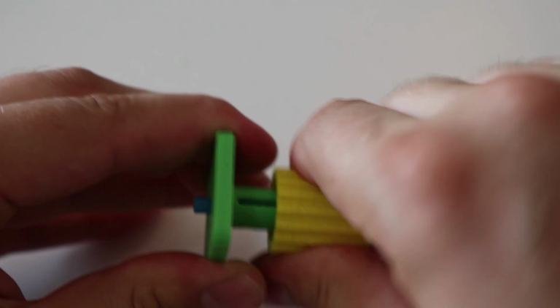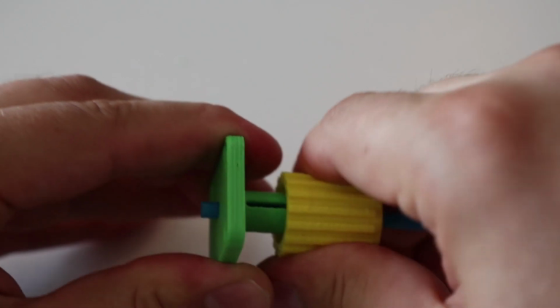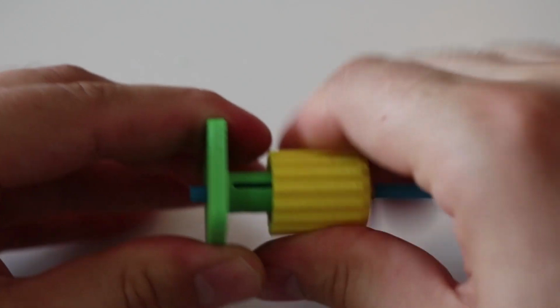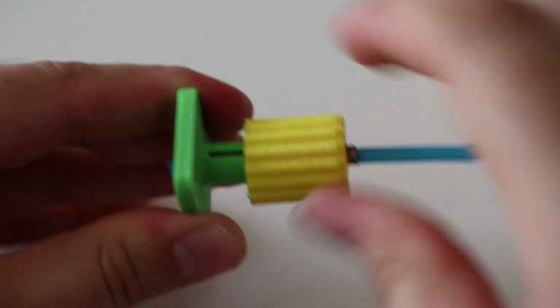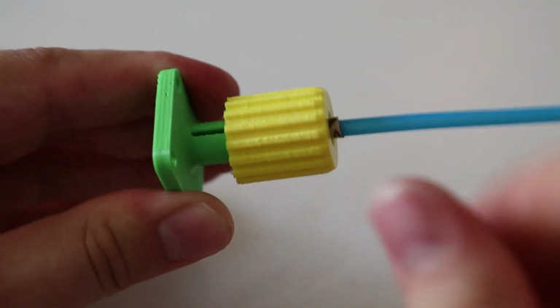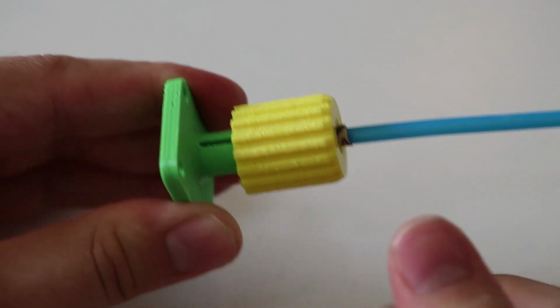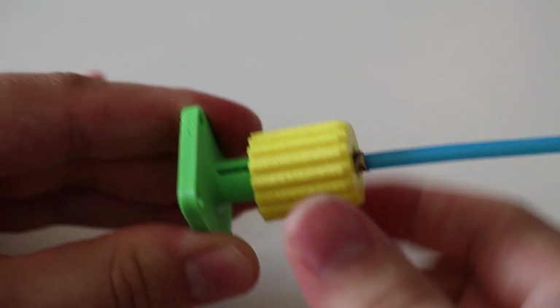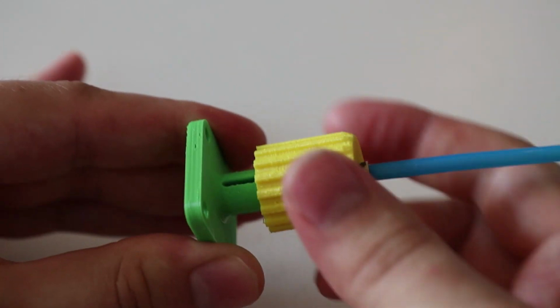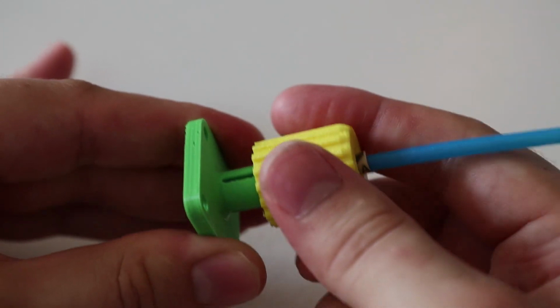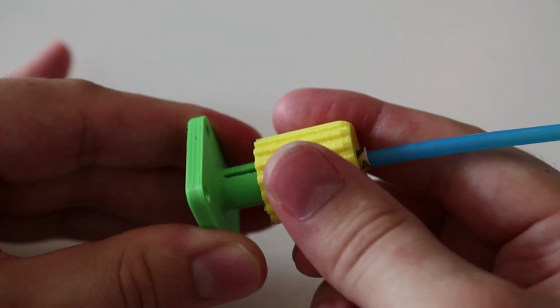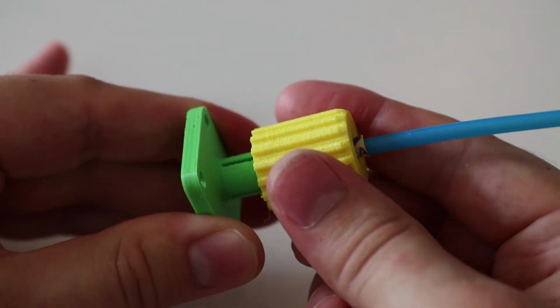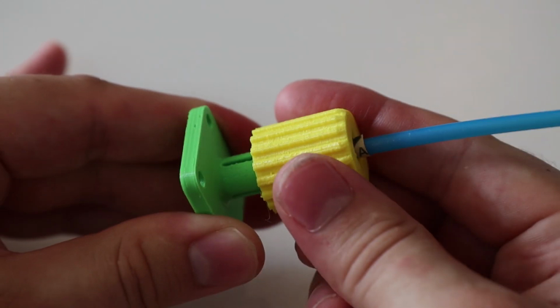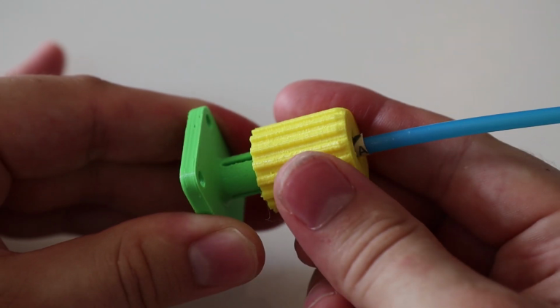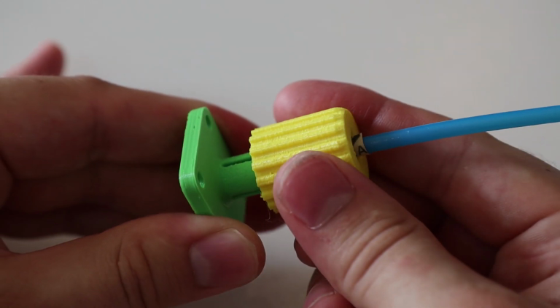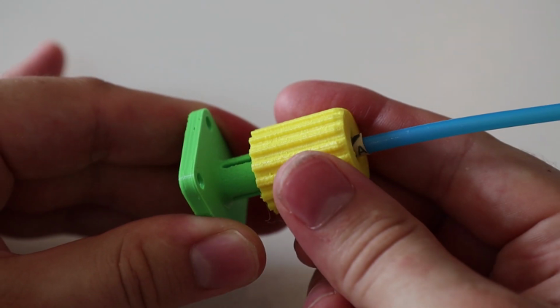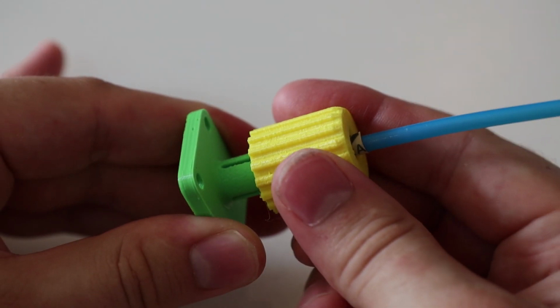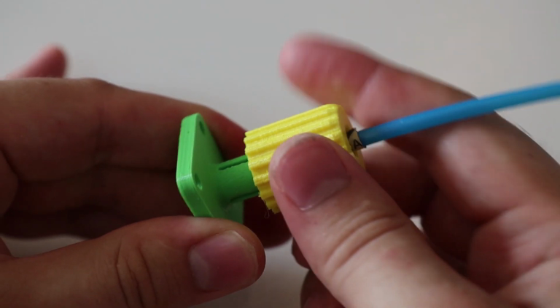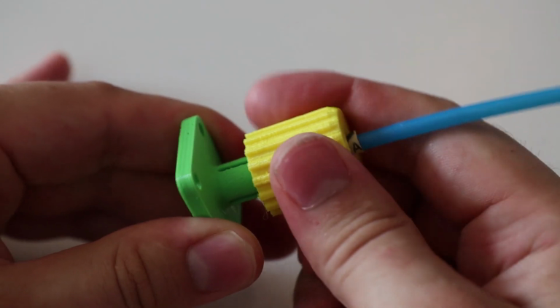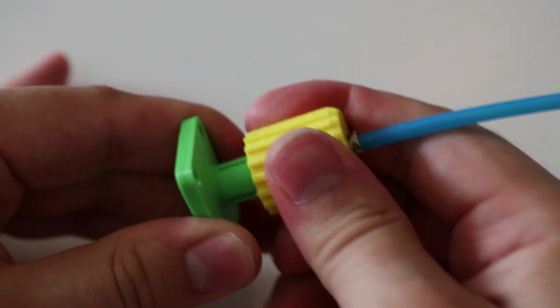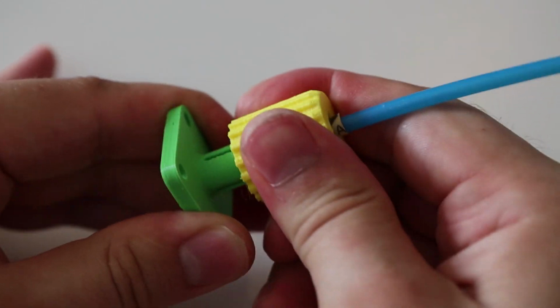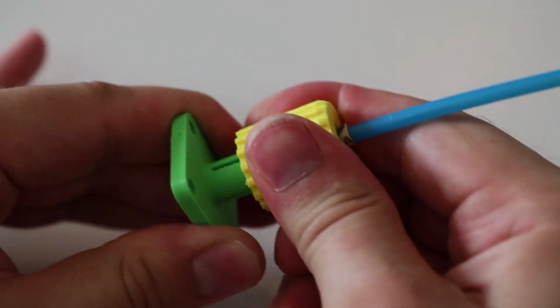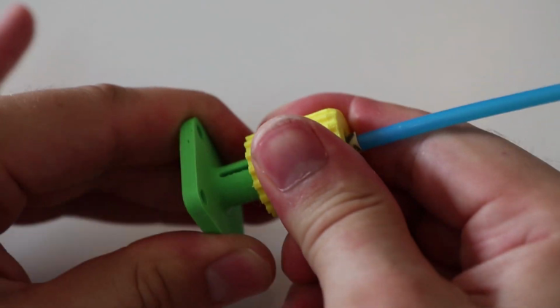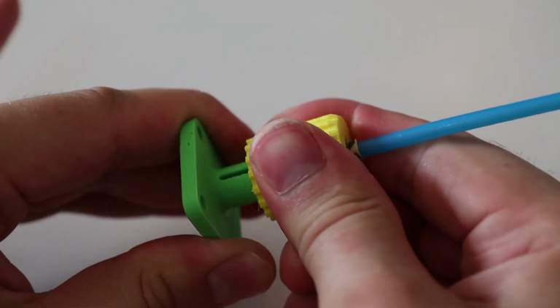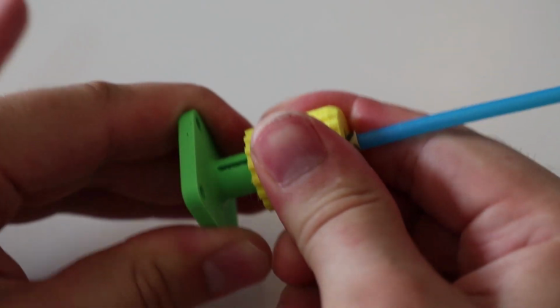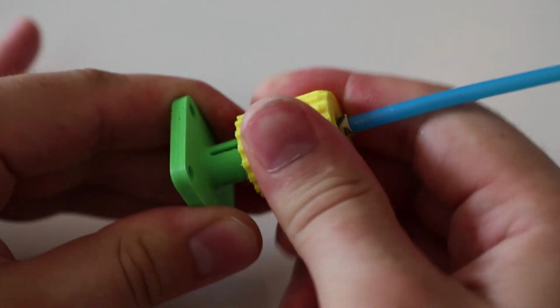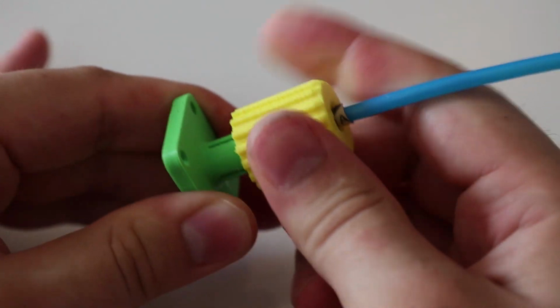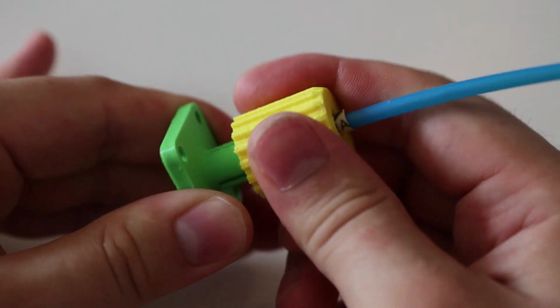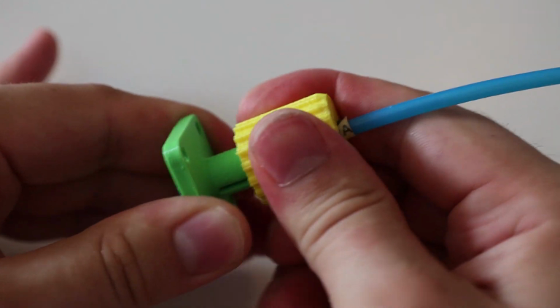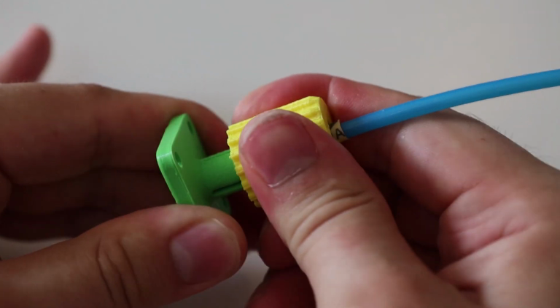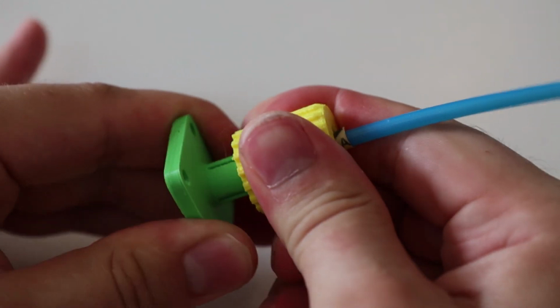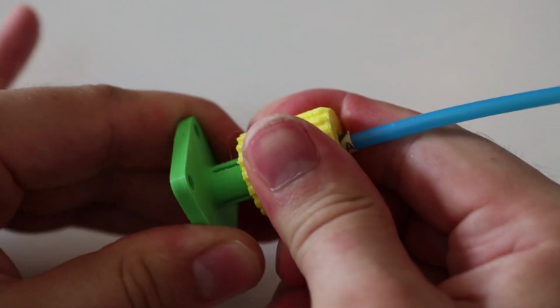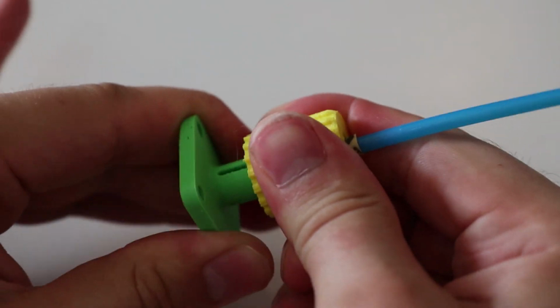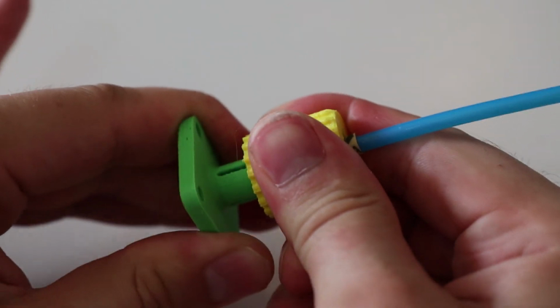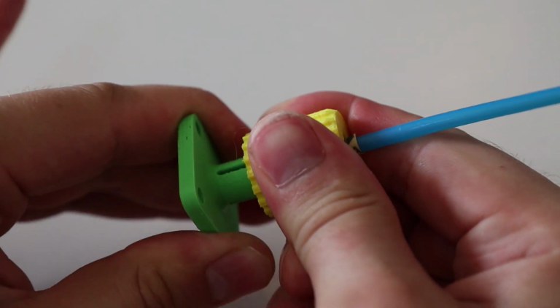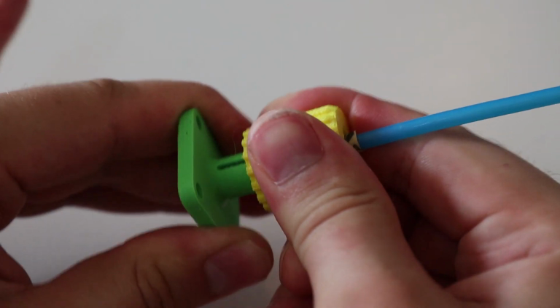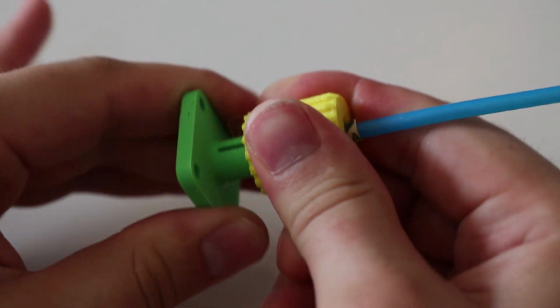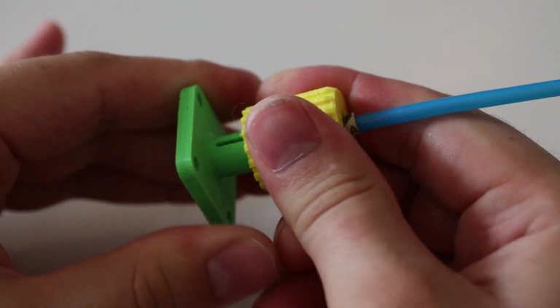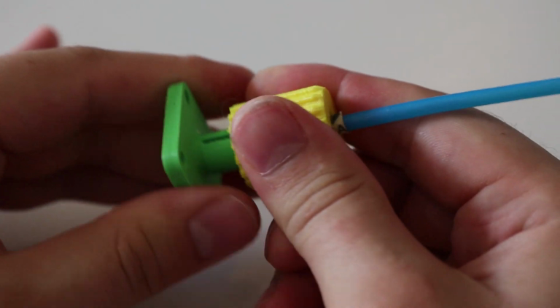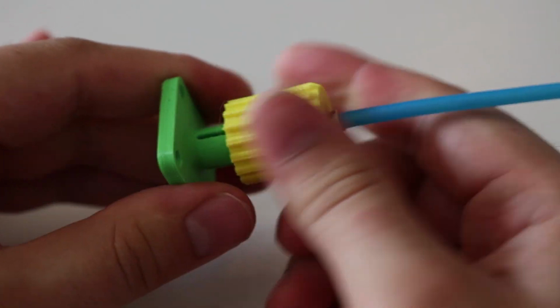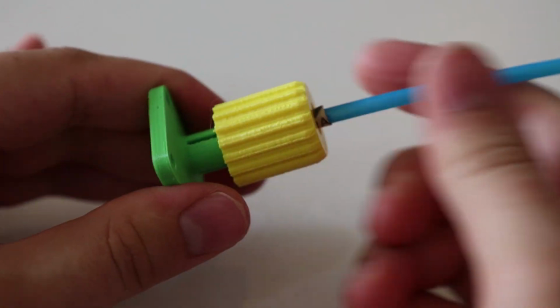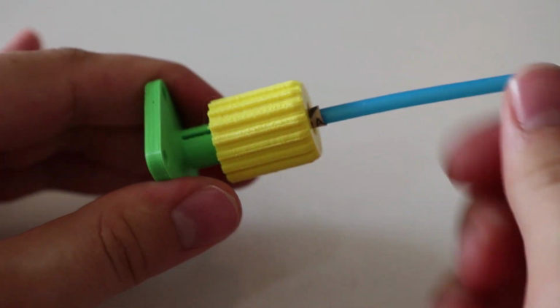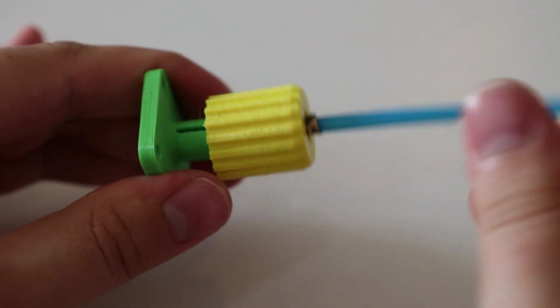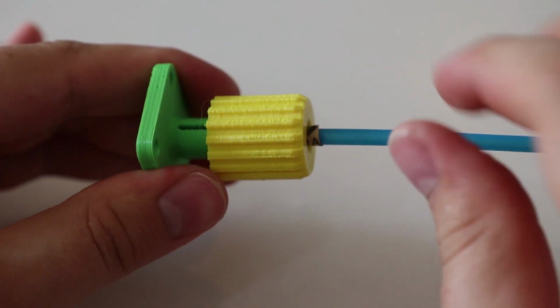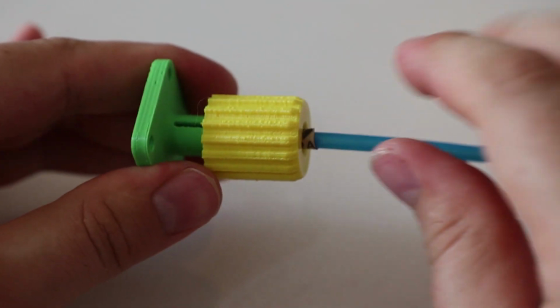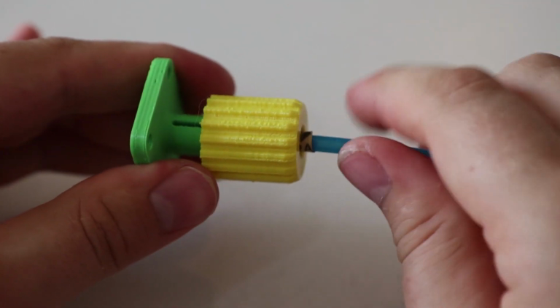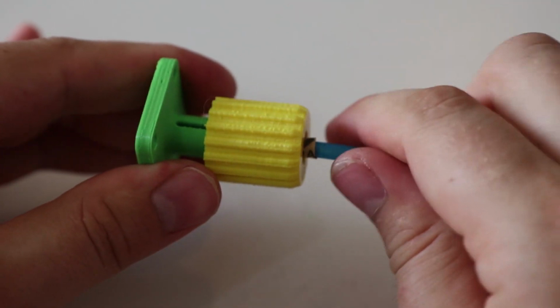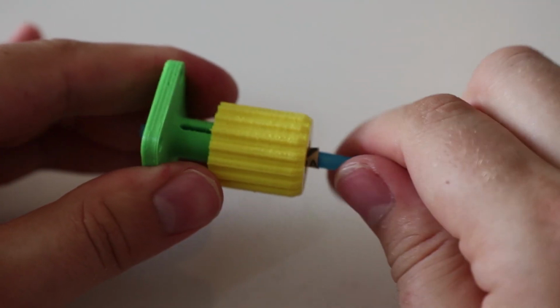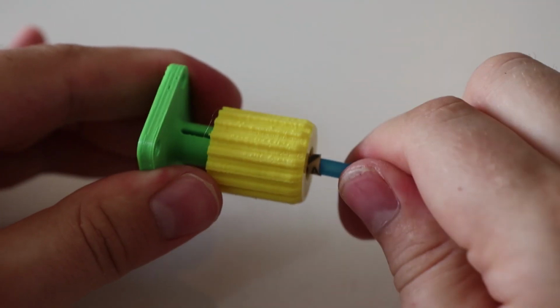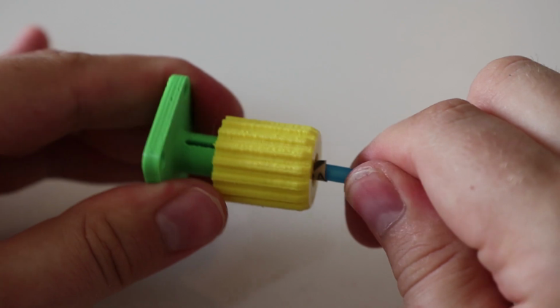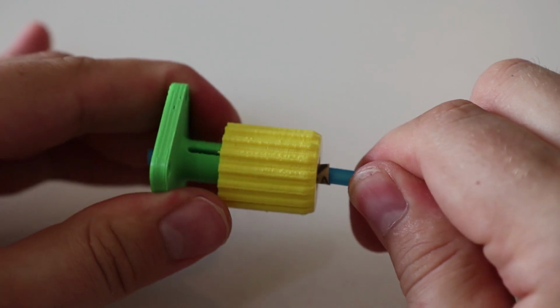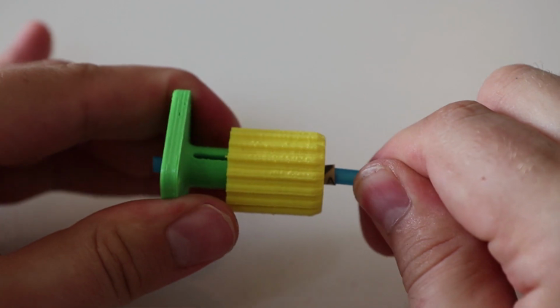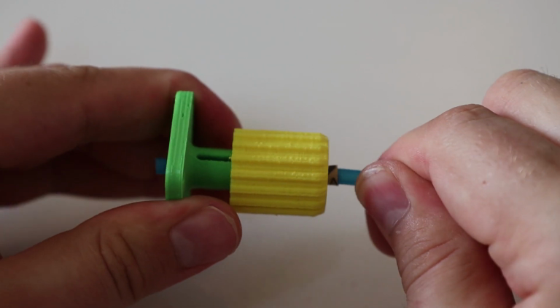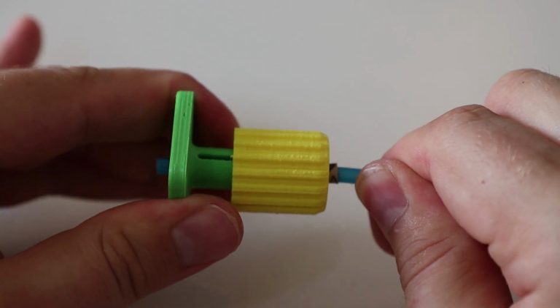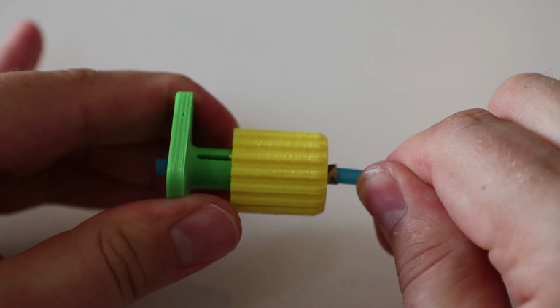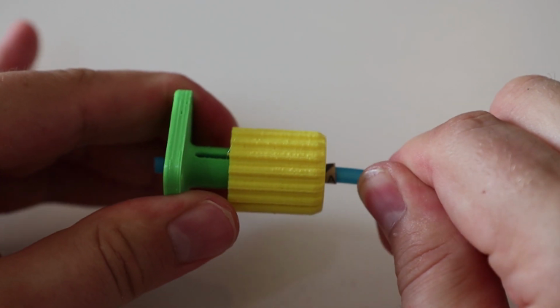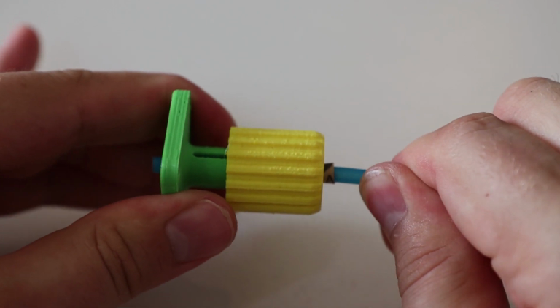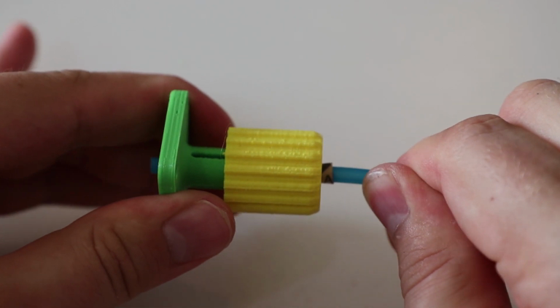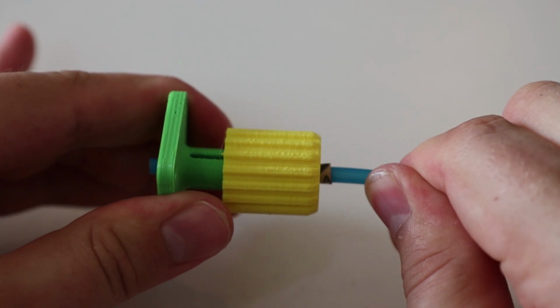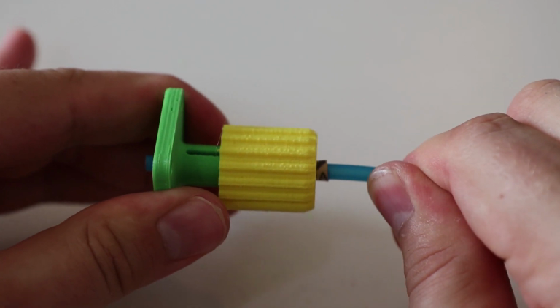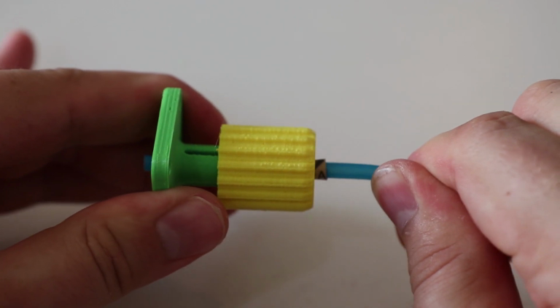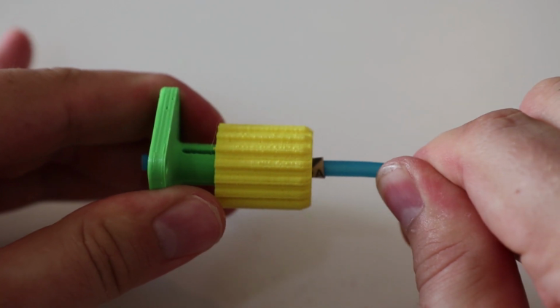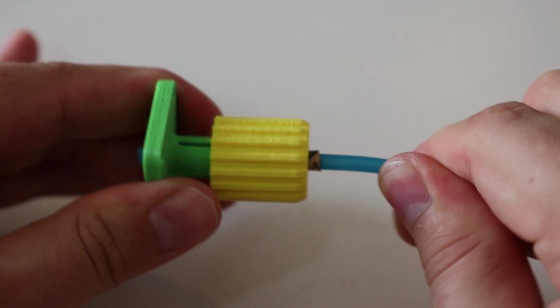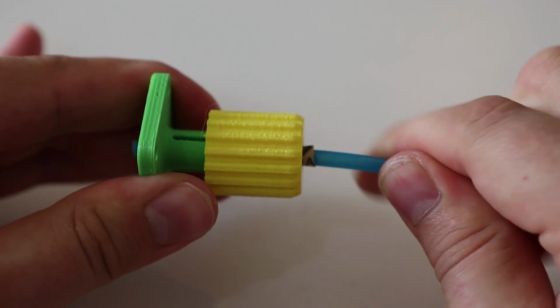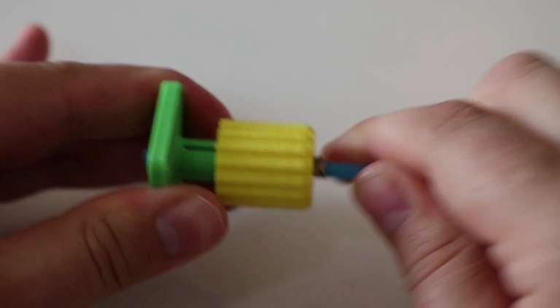Hey everyone, today I want to talk about an old but alternative concept of mounting bowden tubes.